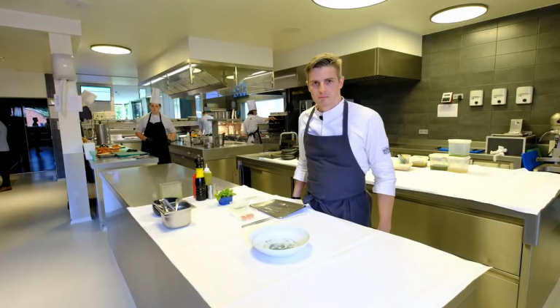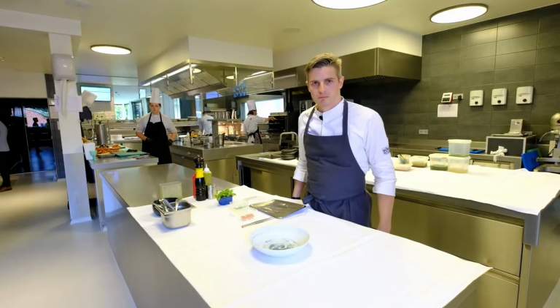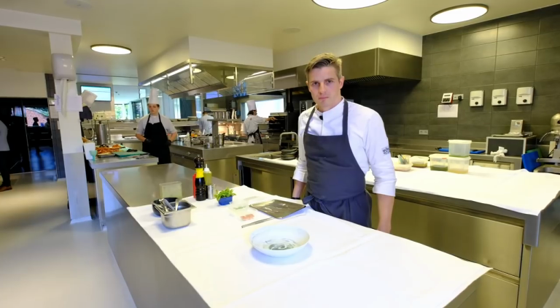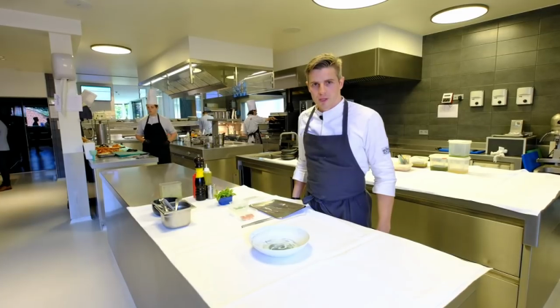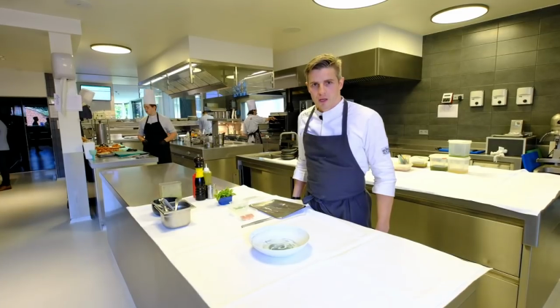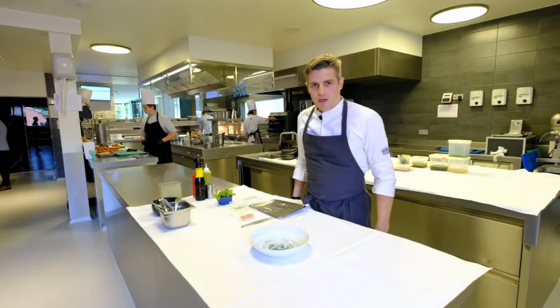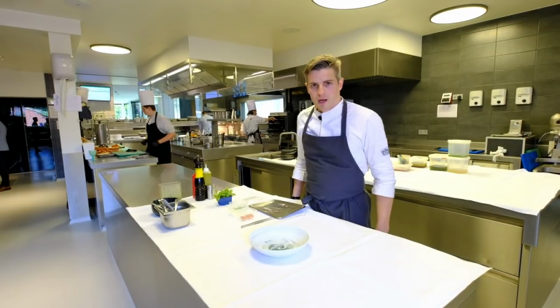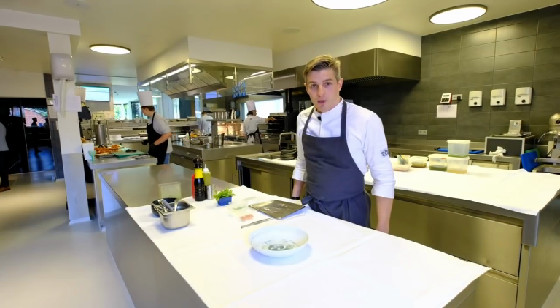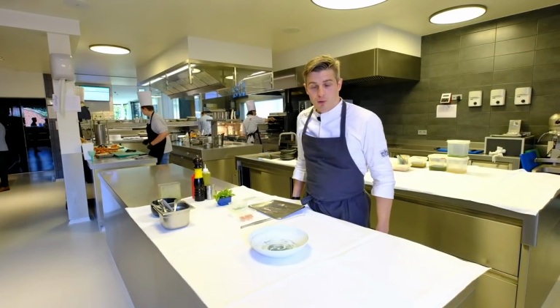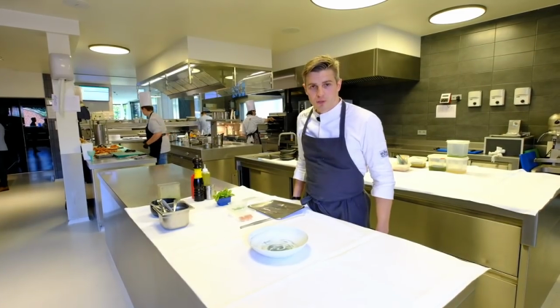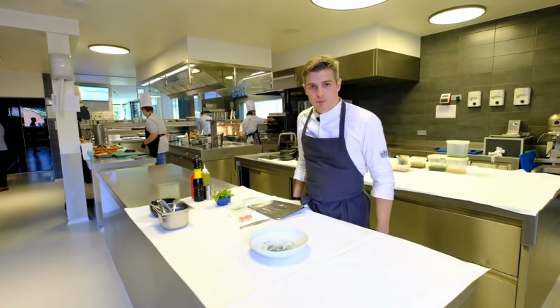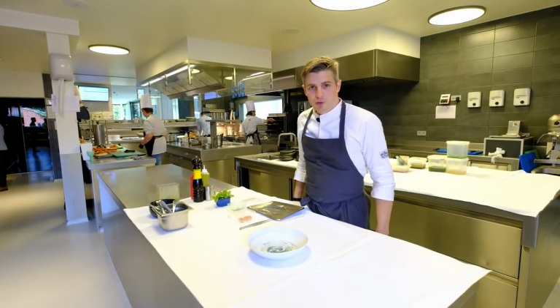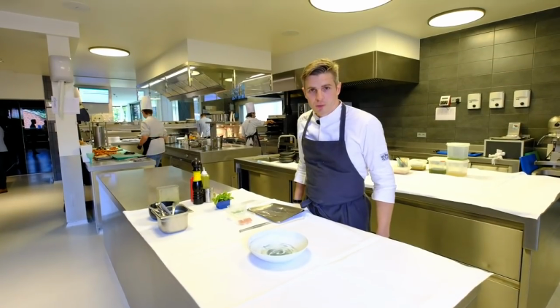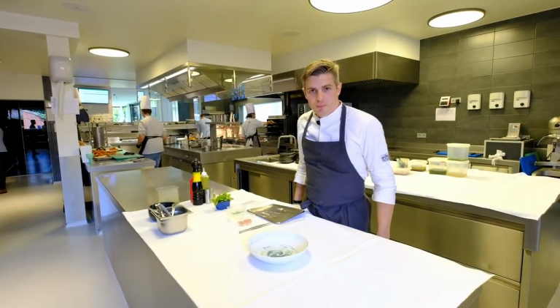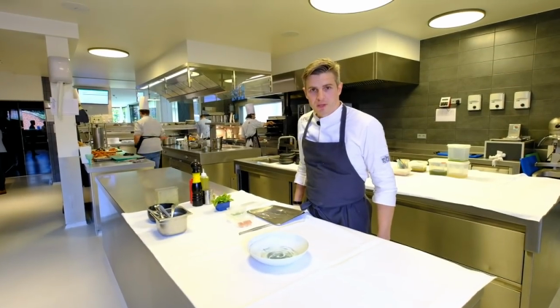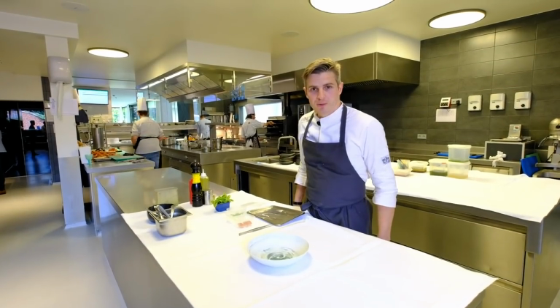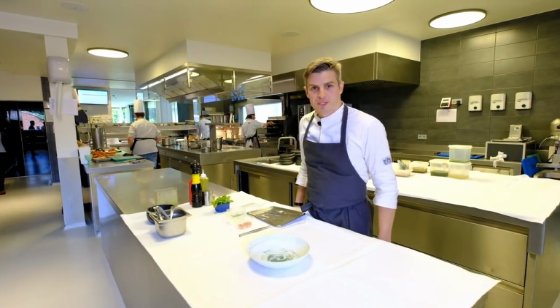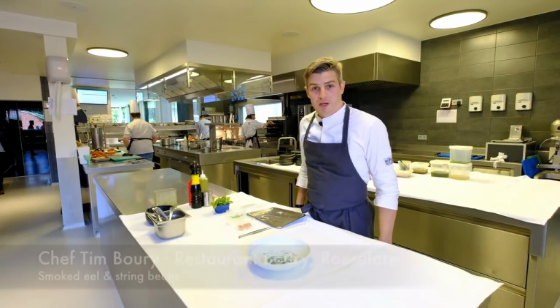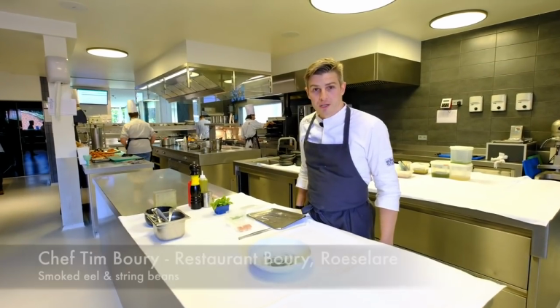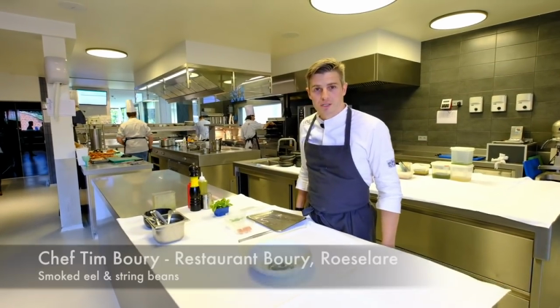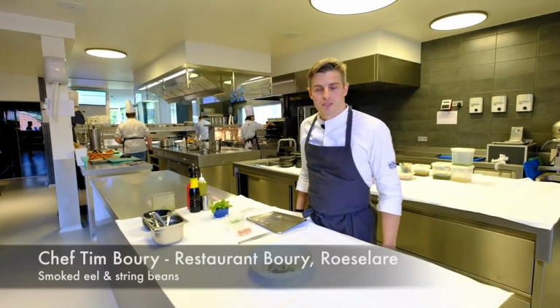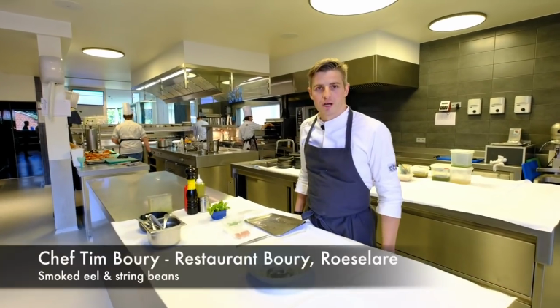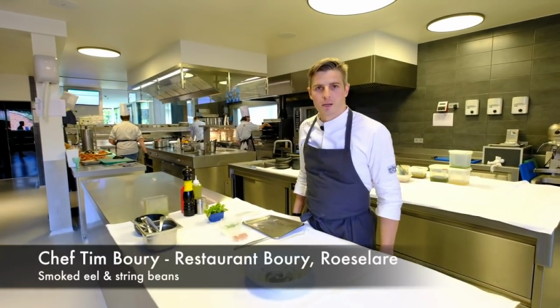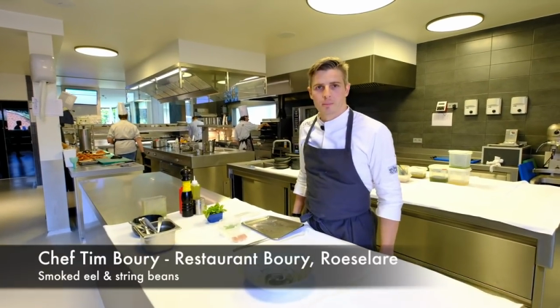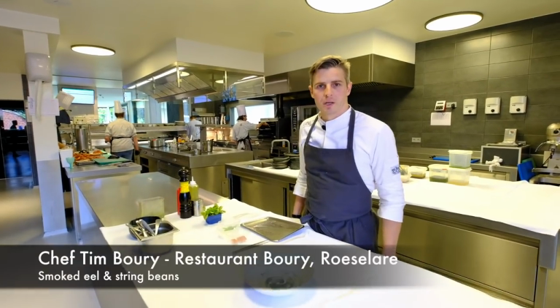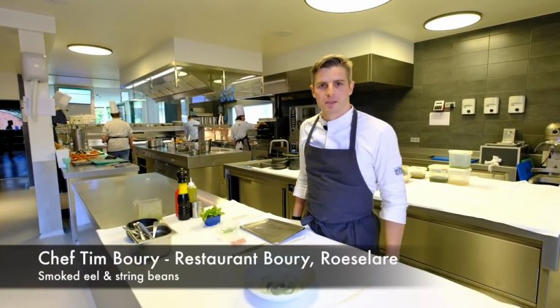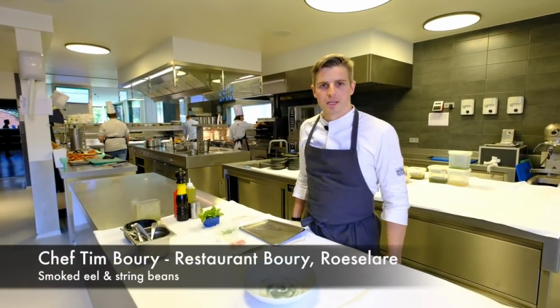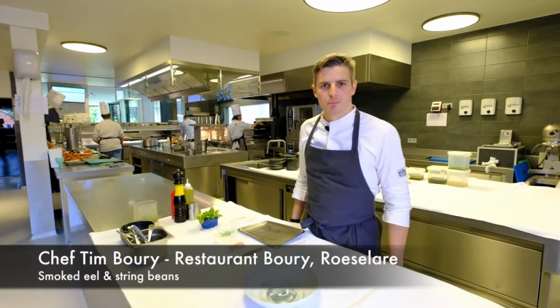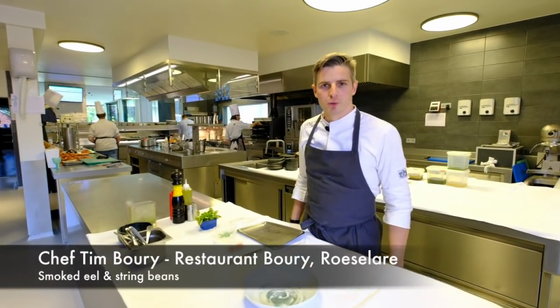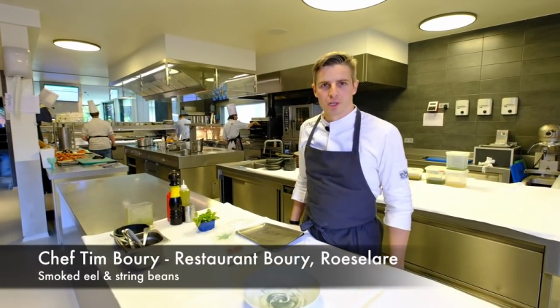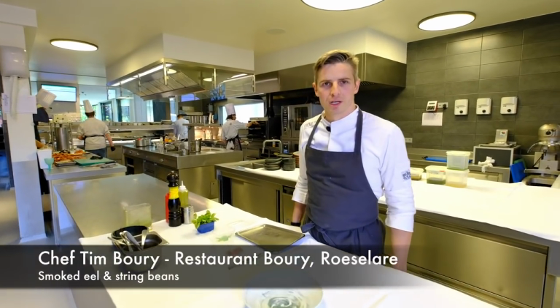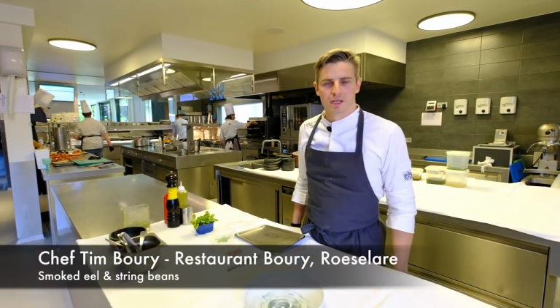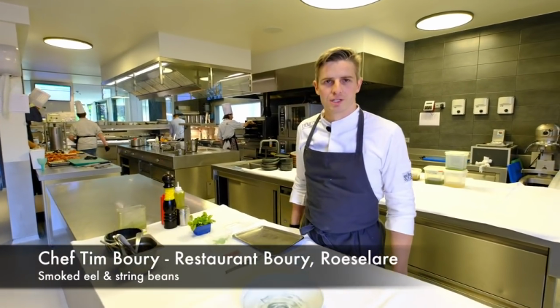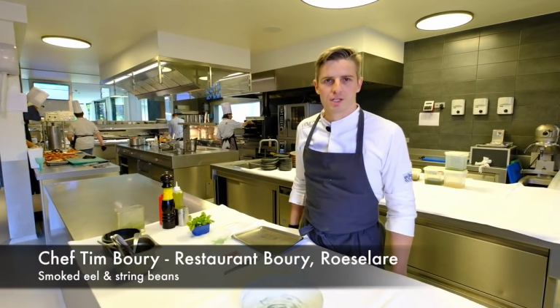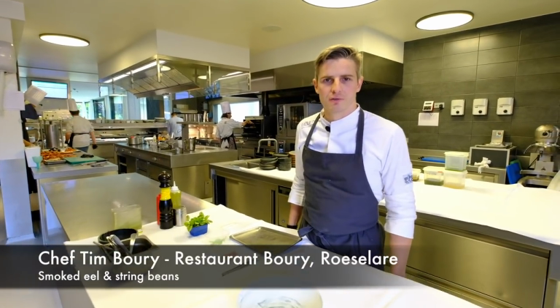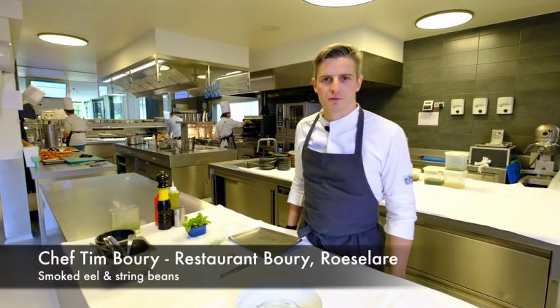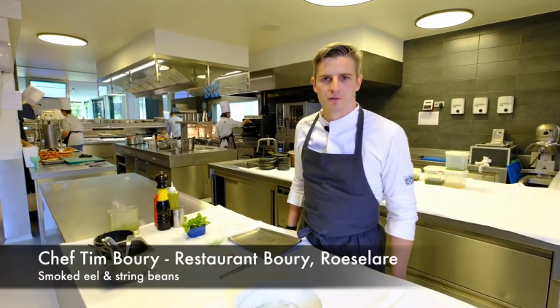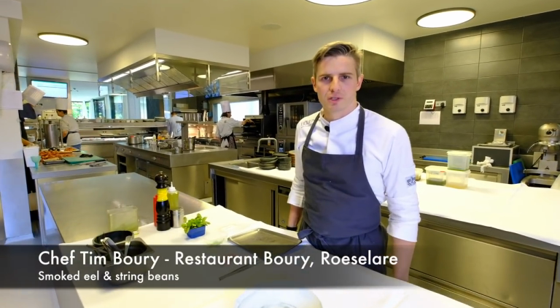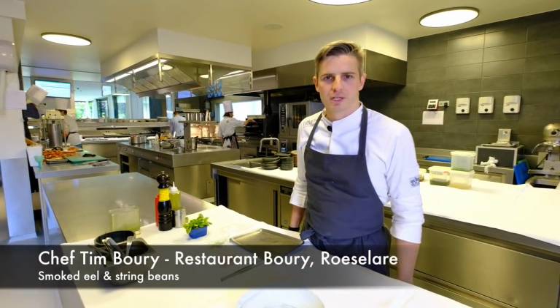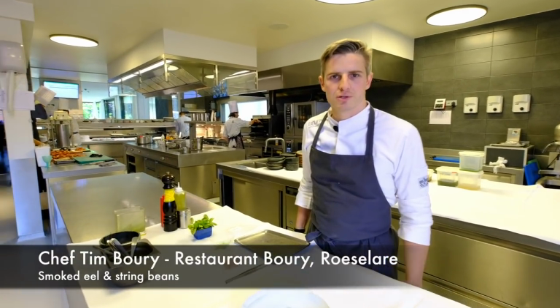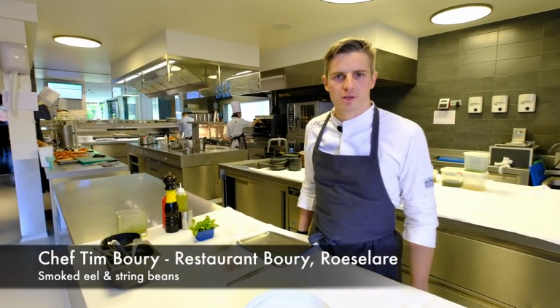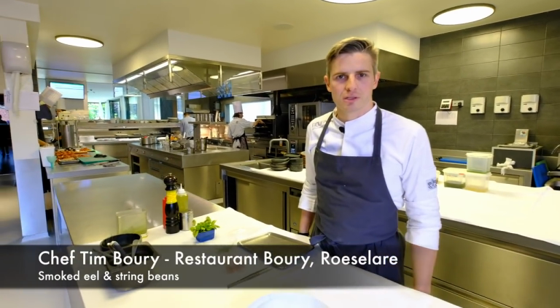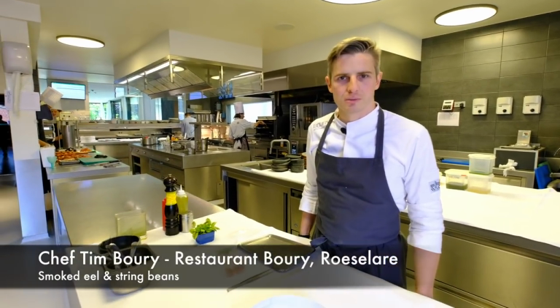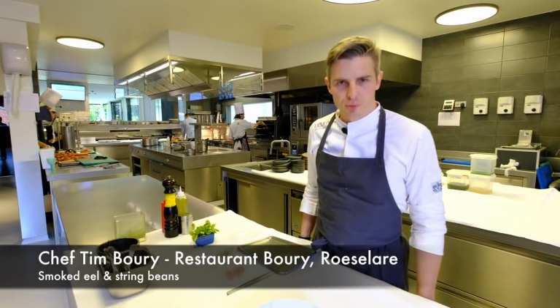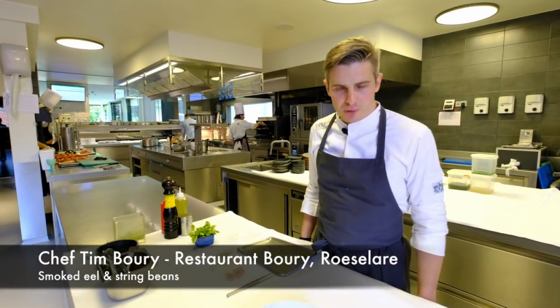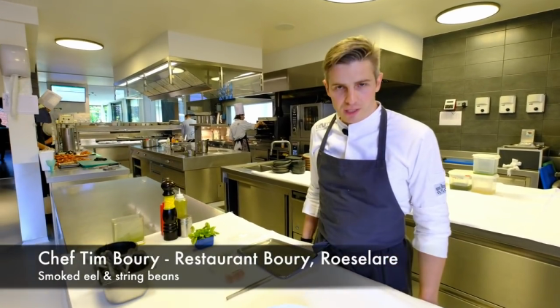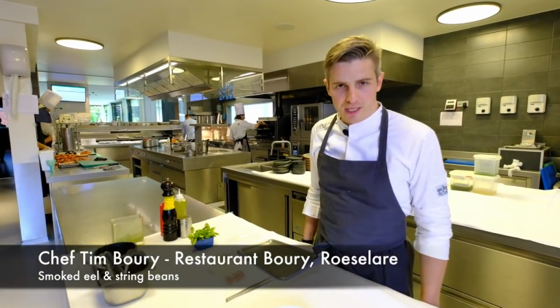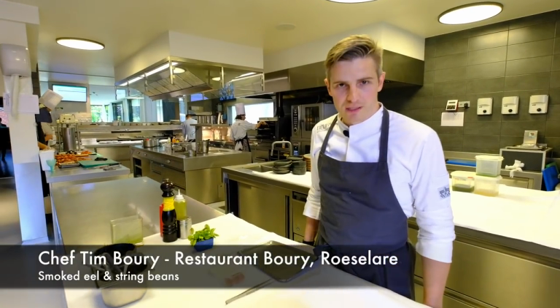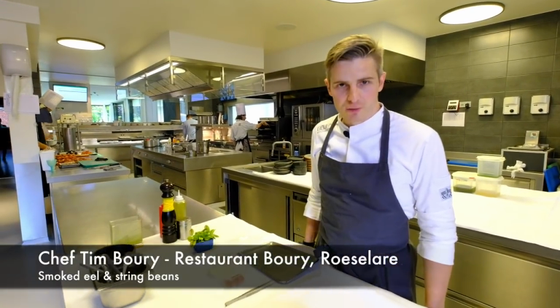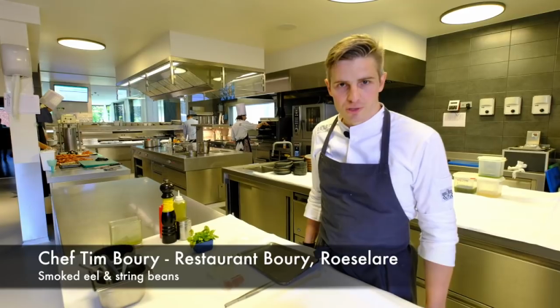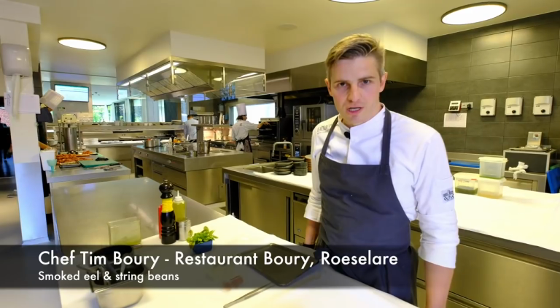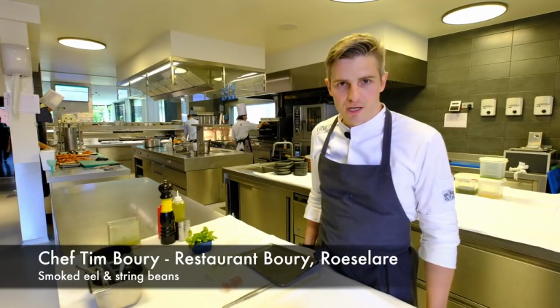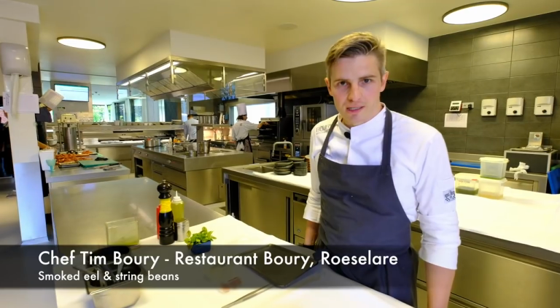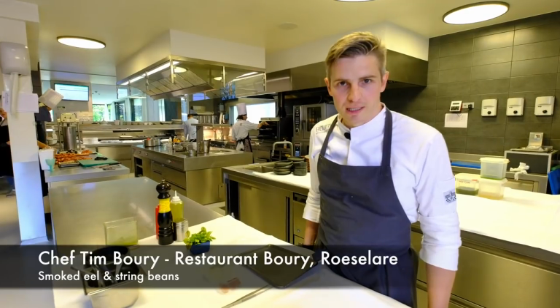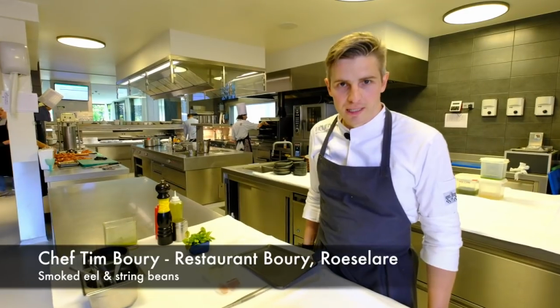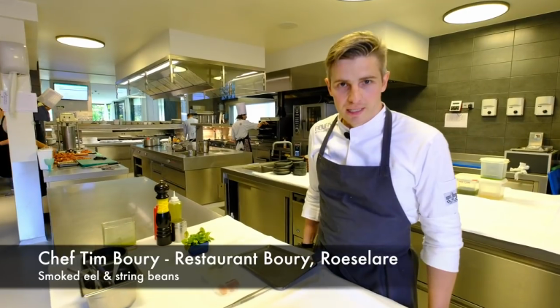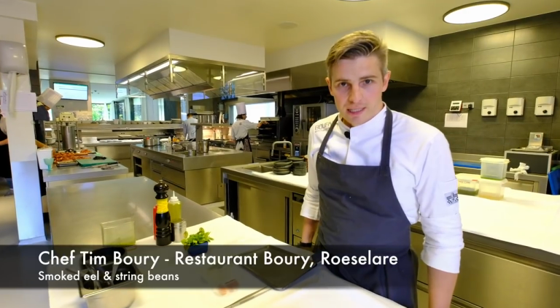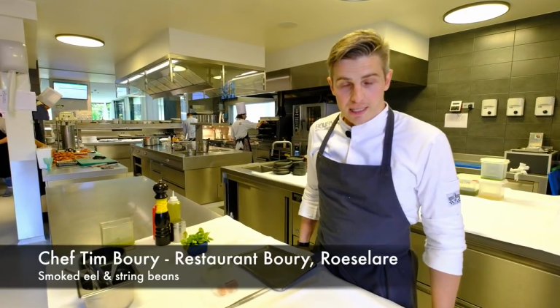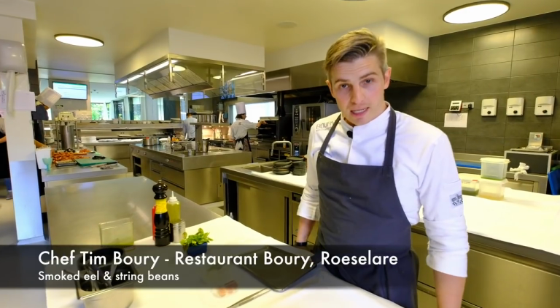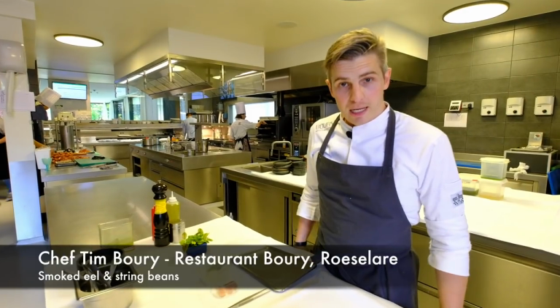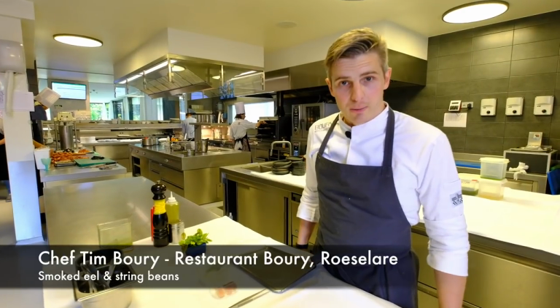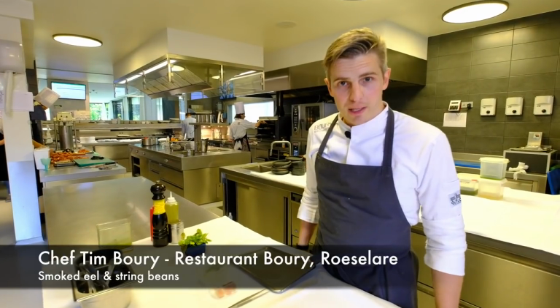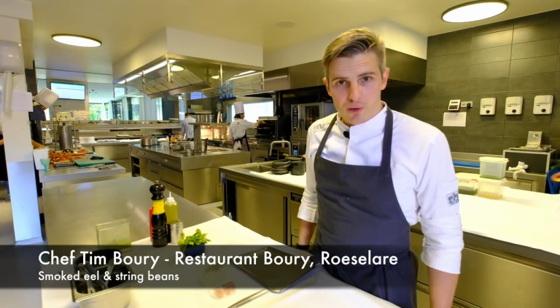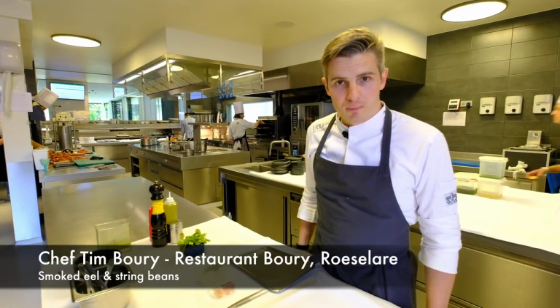Hello WB Peep Stars. I'm Tim Buri, chef of the restaurant Buri in Russelare. Welcome.